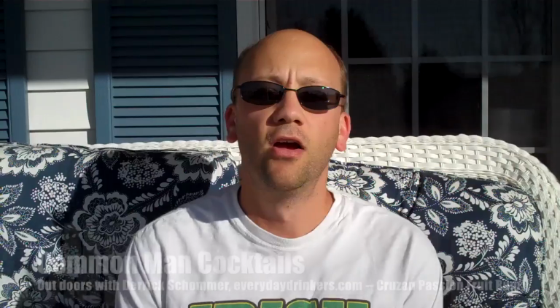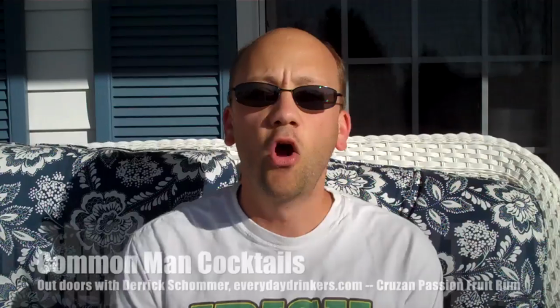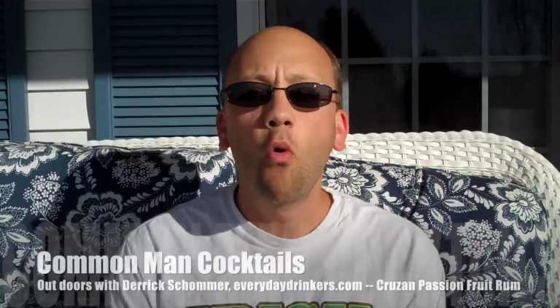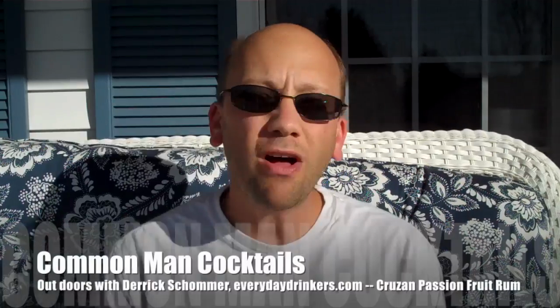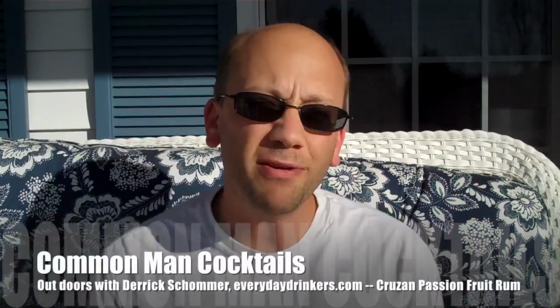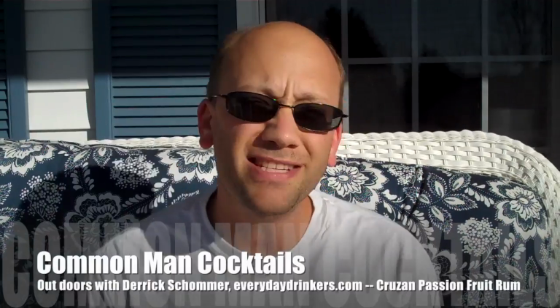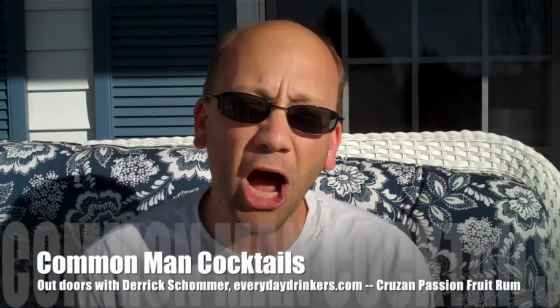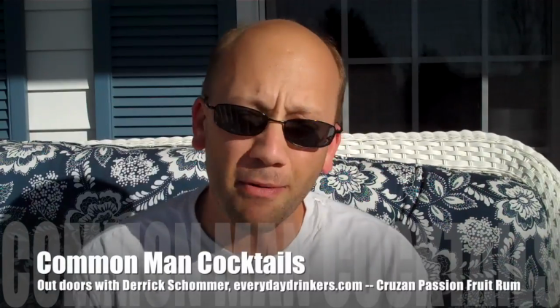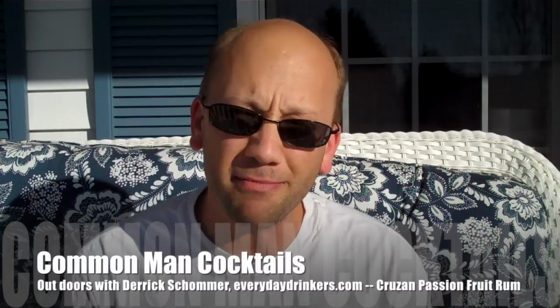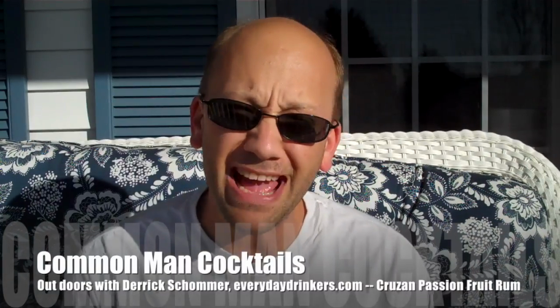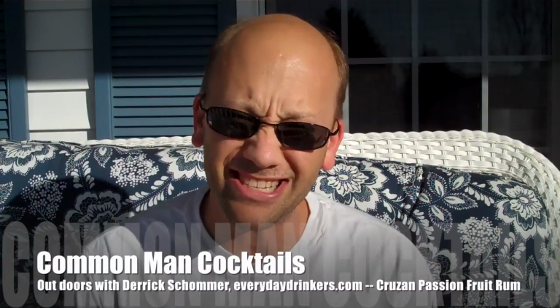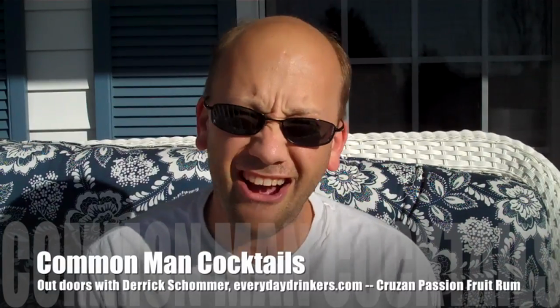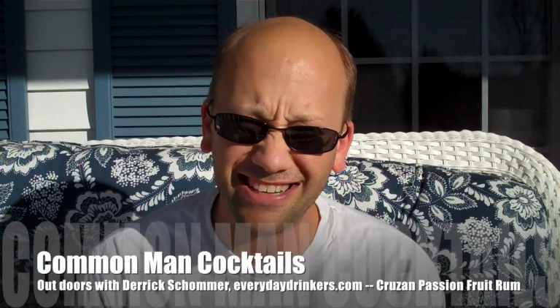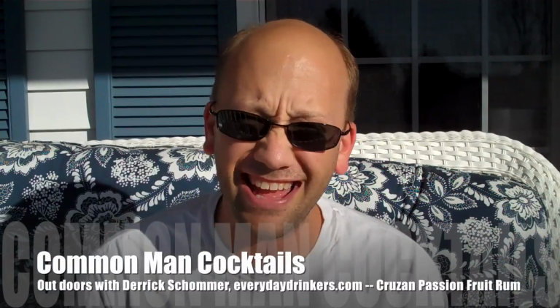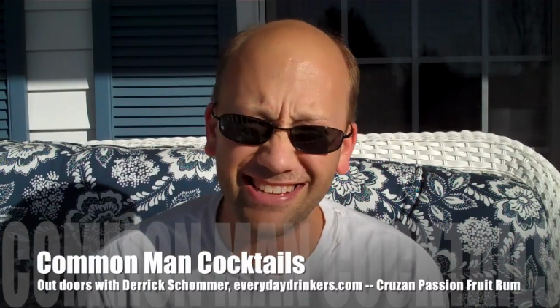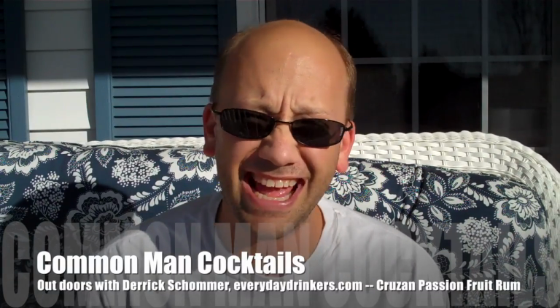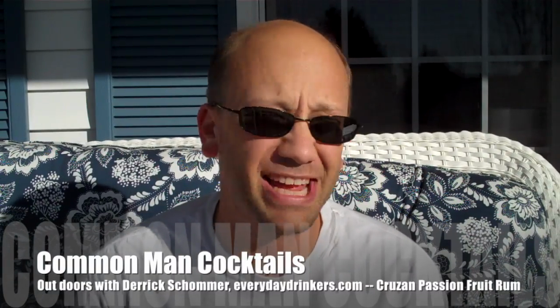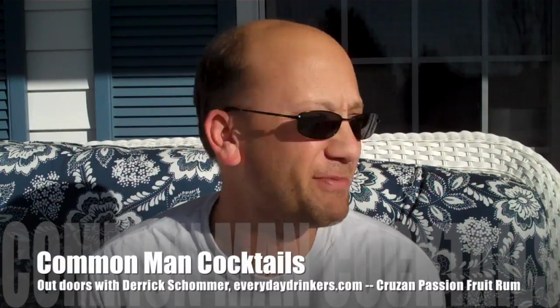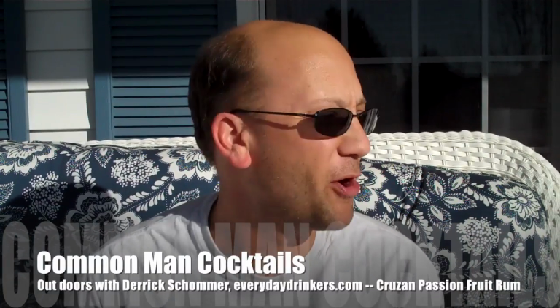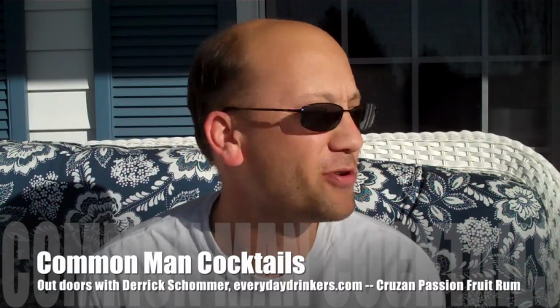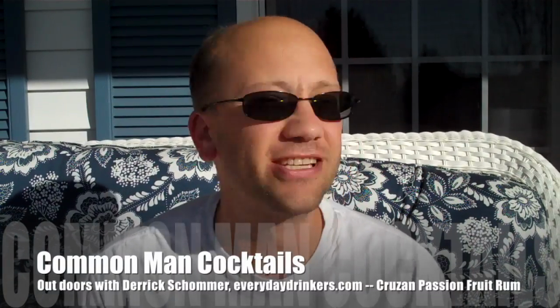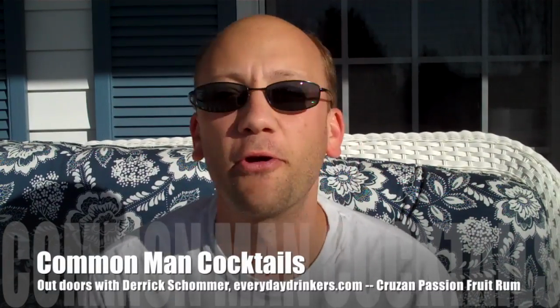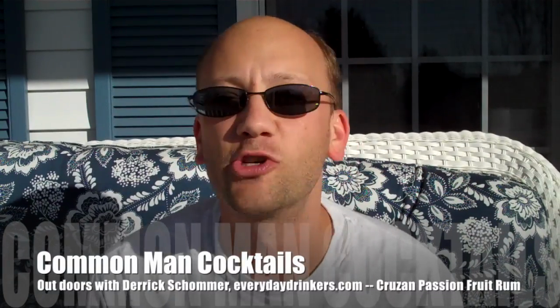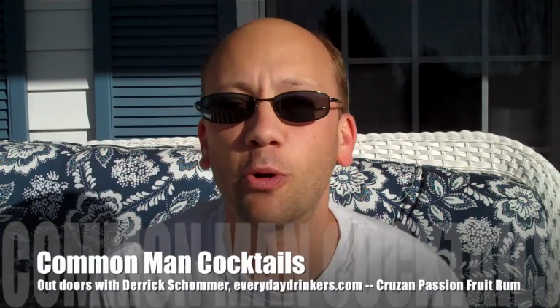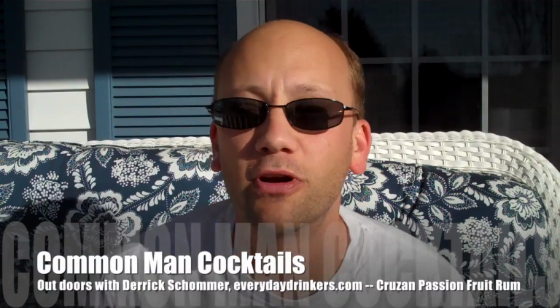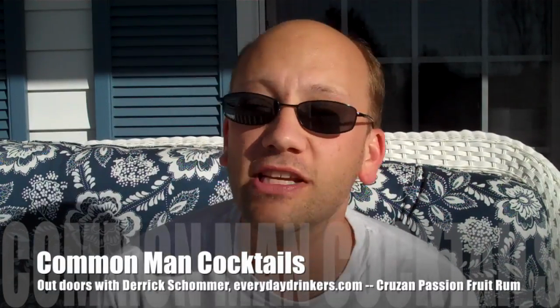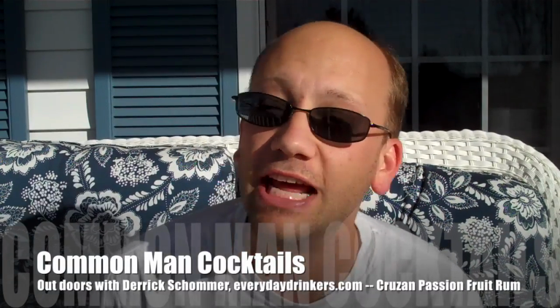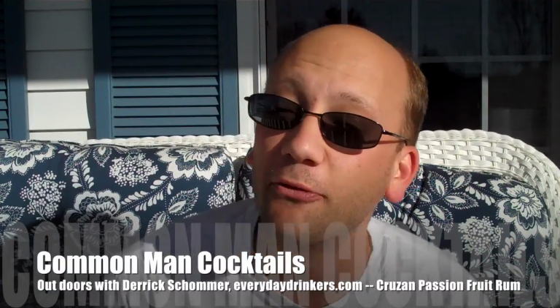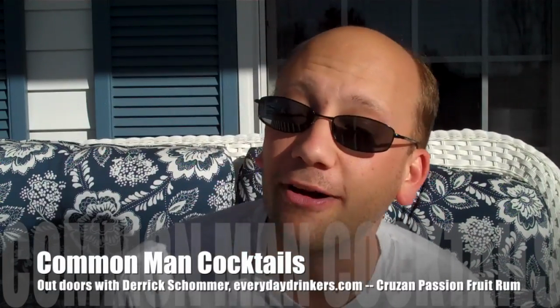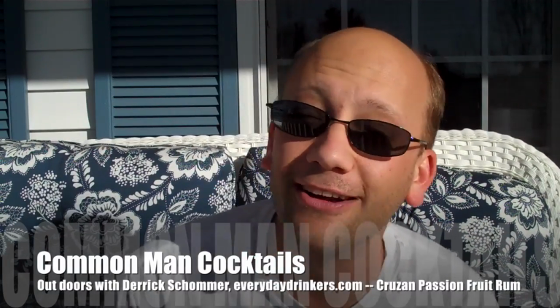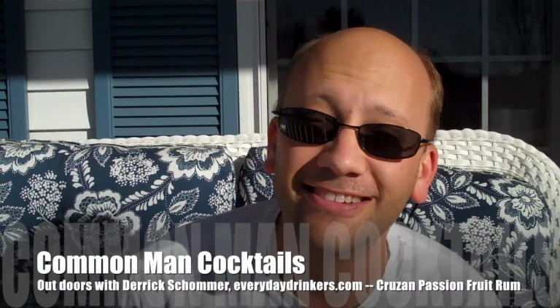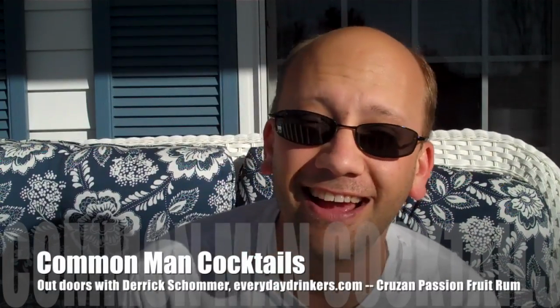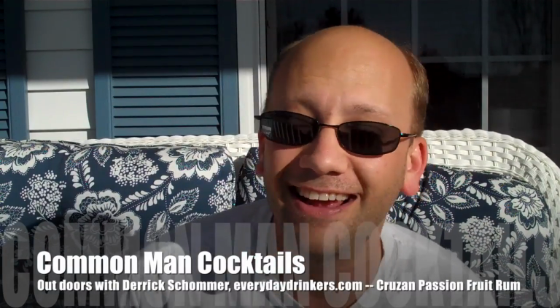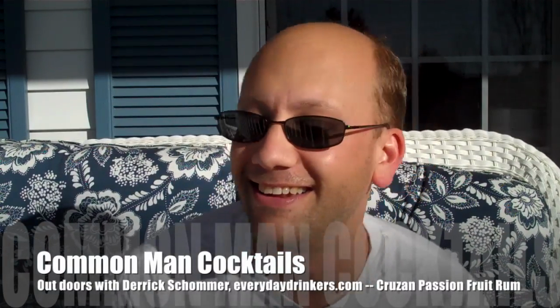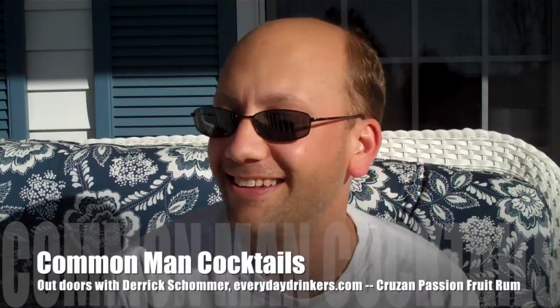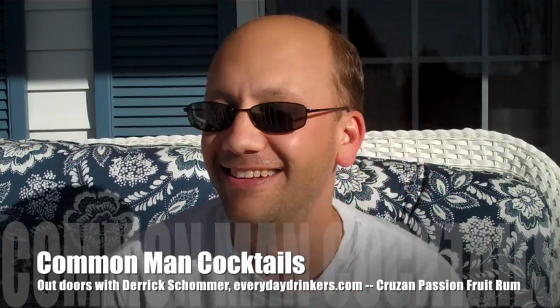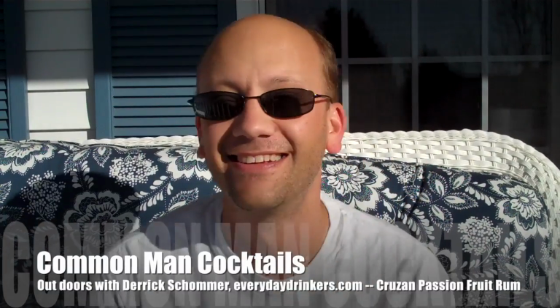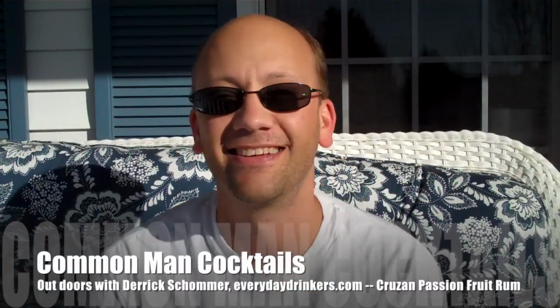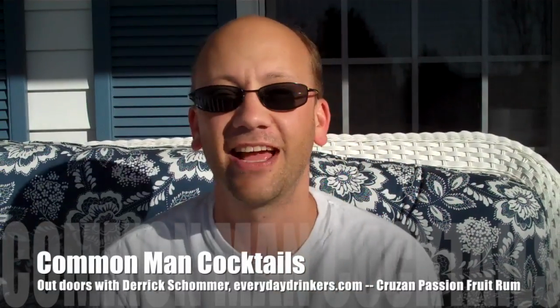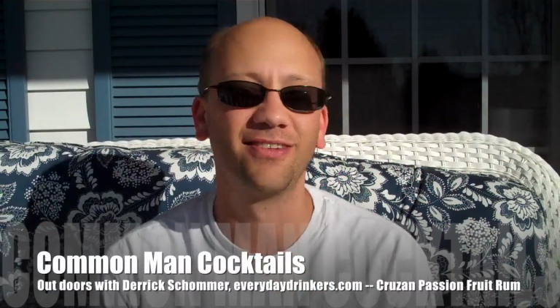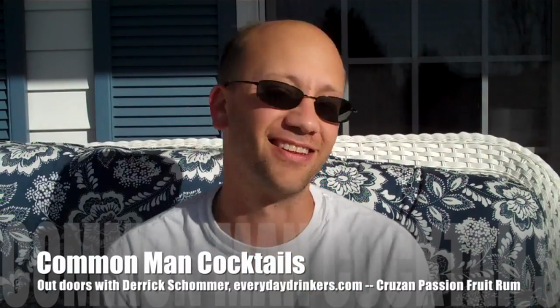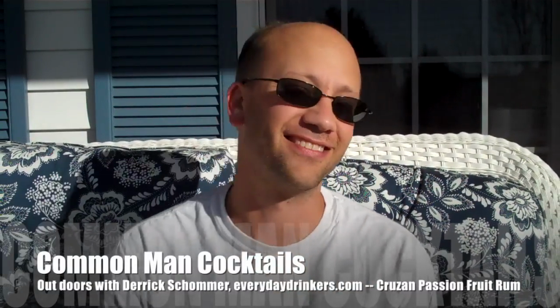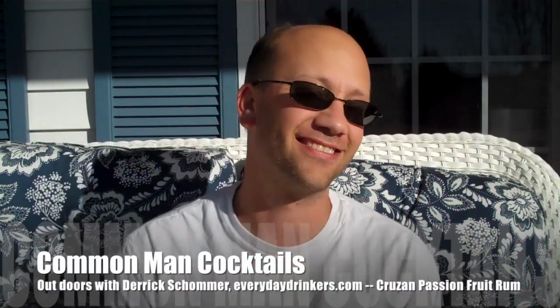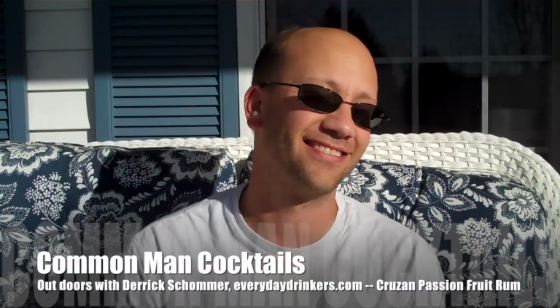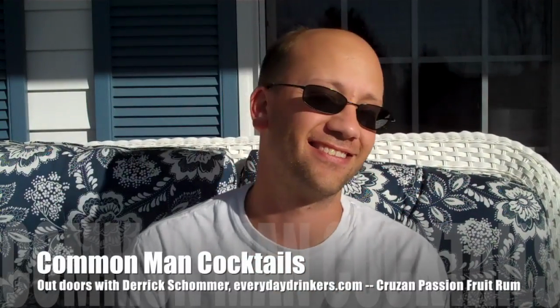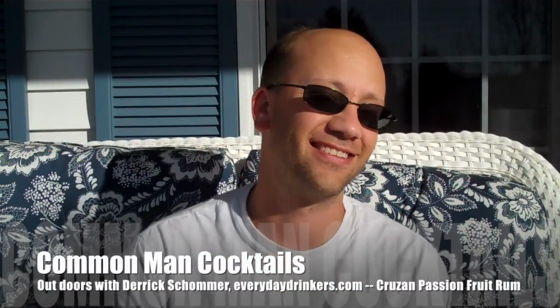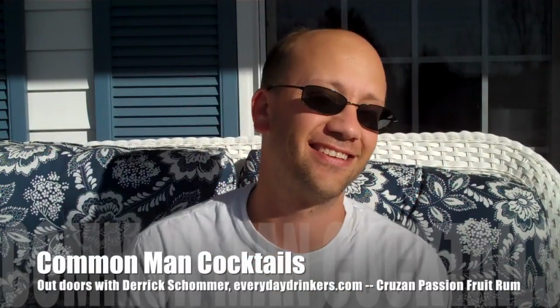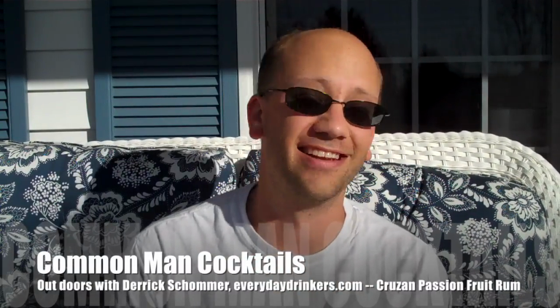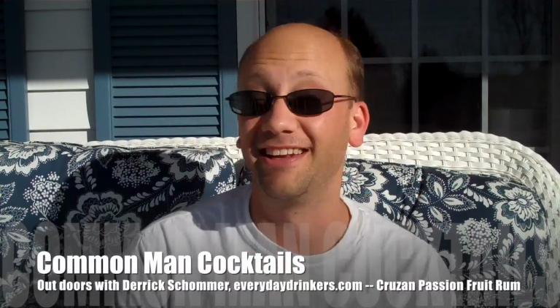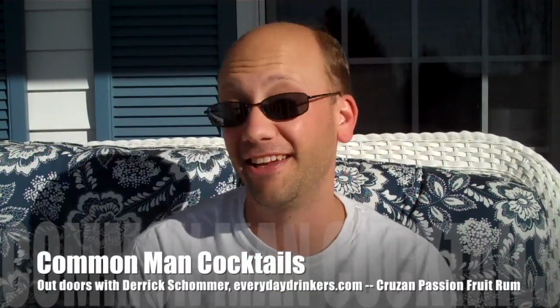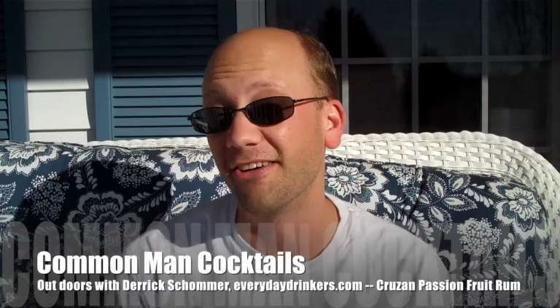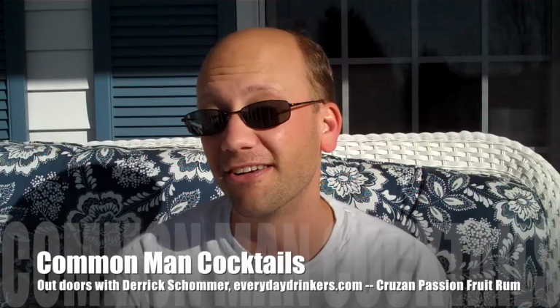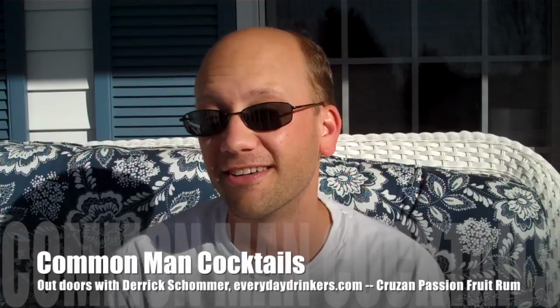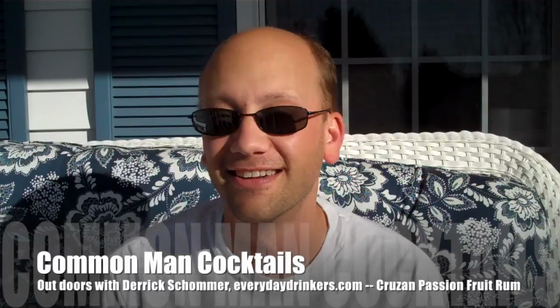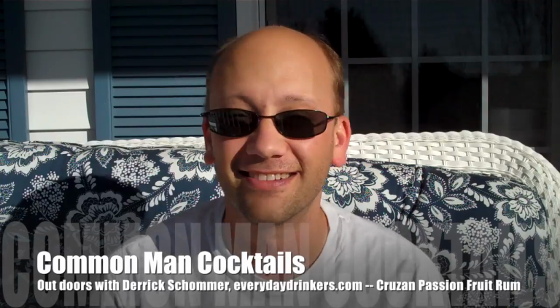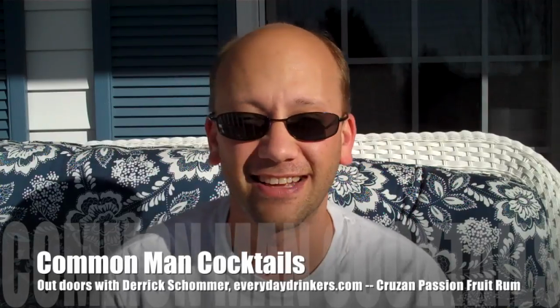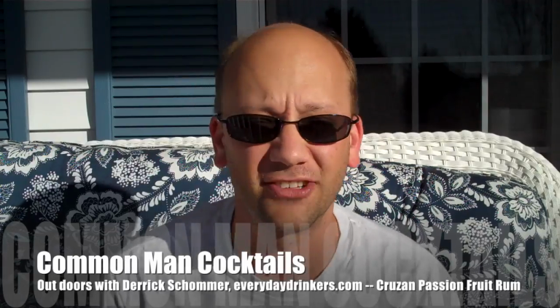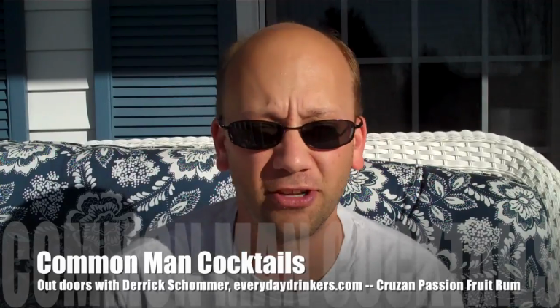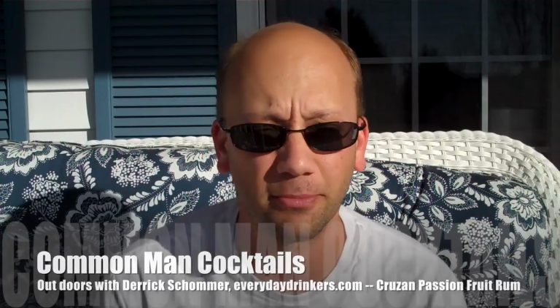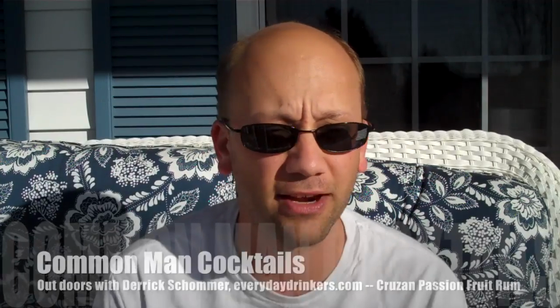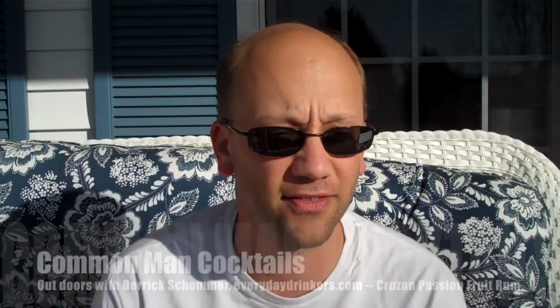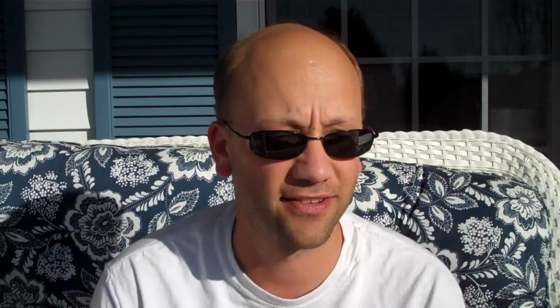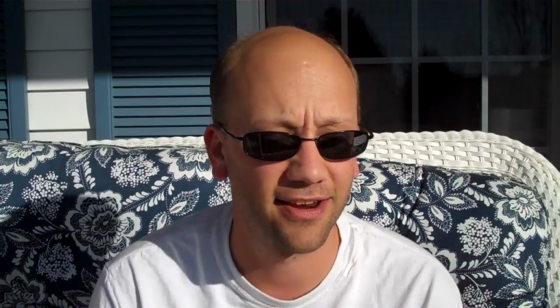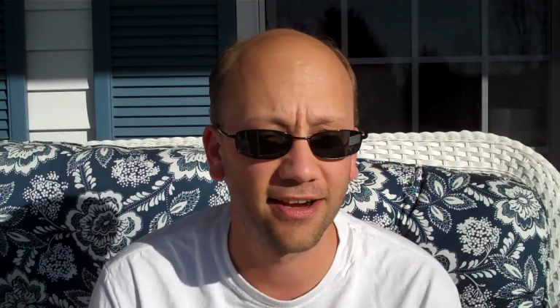Welcome to Common Man Cocktails! I am your host Derek Shomer, and today we're outside. I haven't done this in a year, so actually I'm kind of excited.